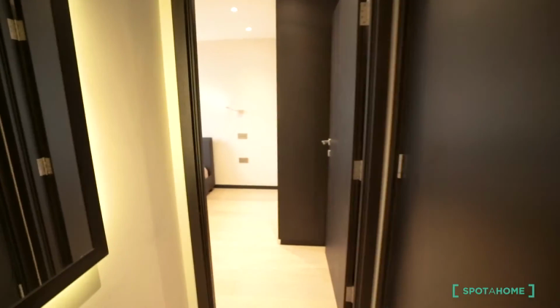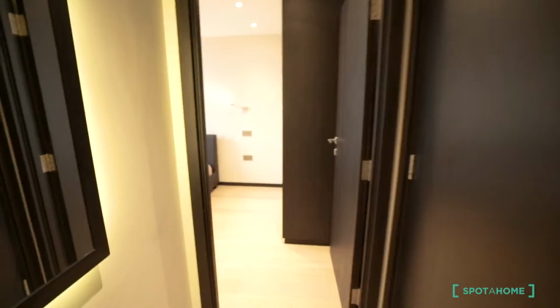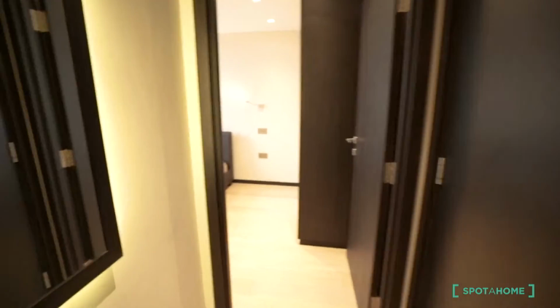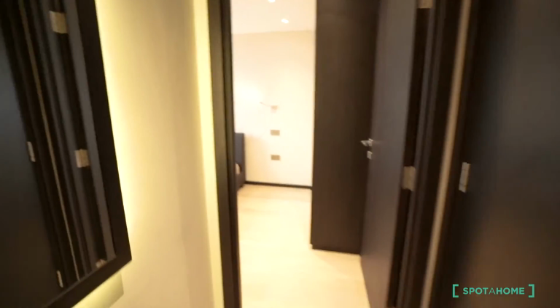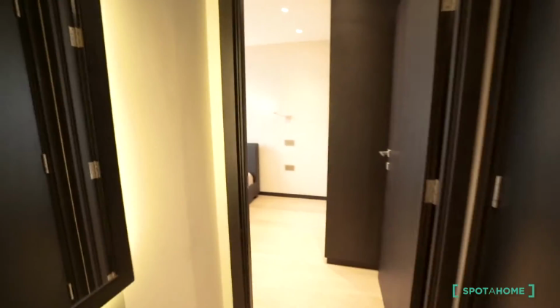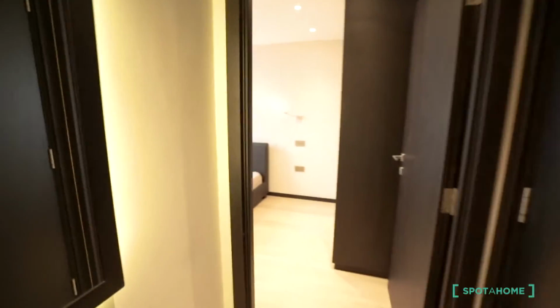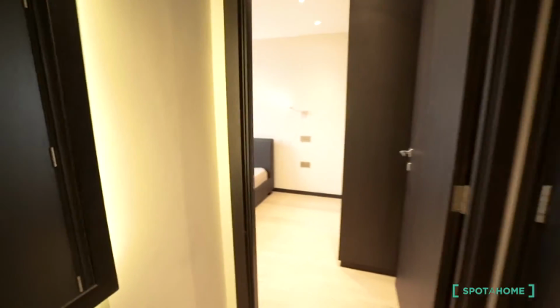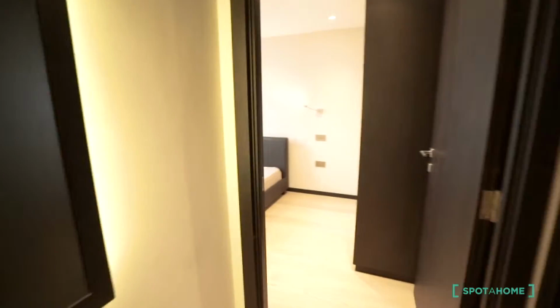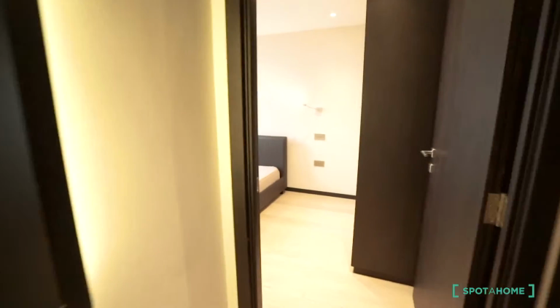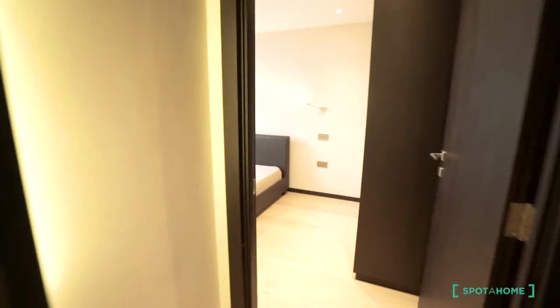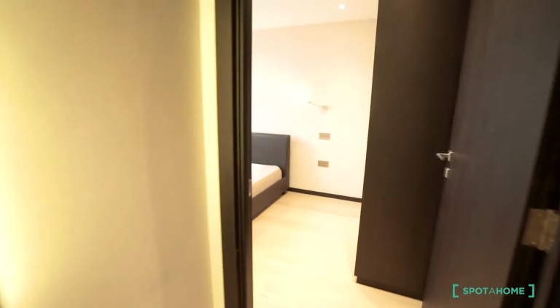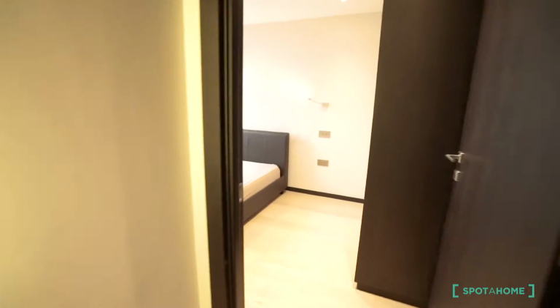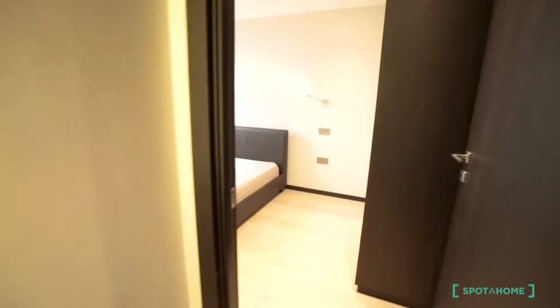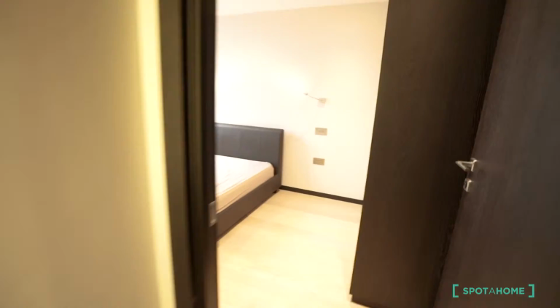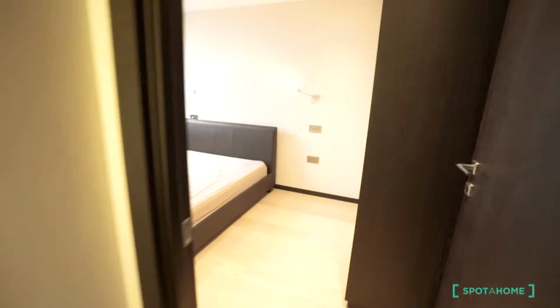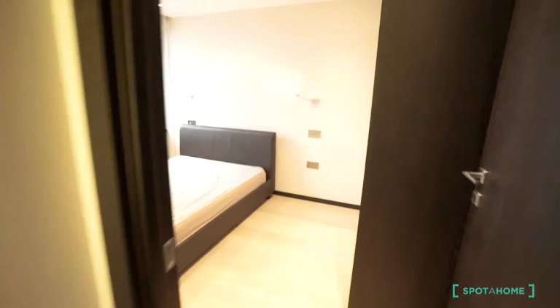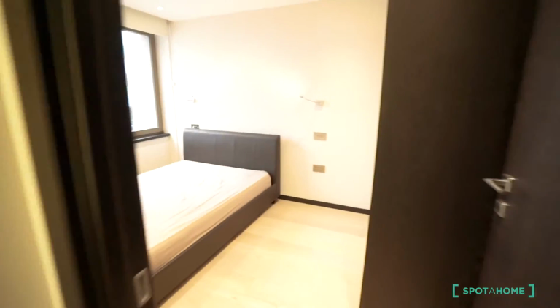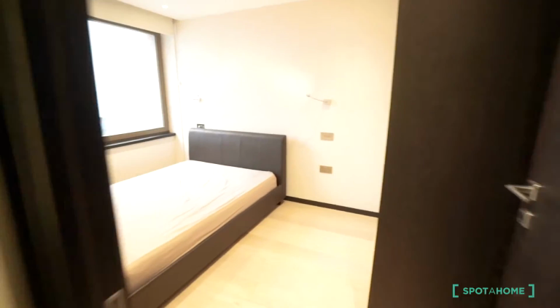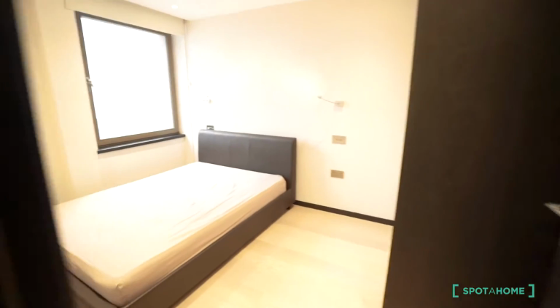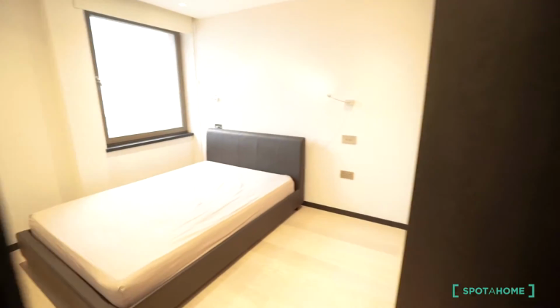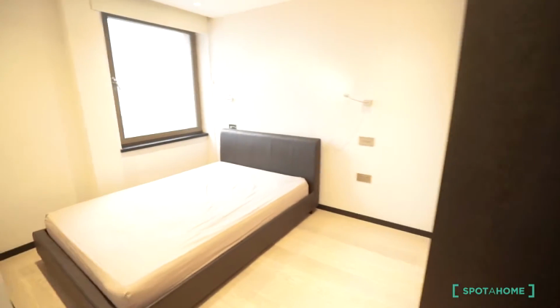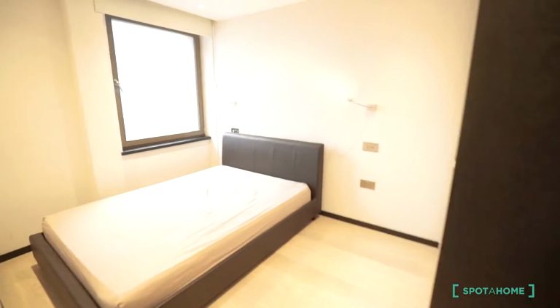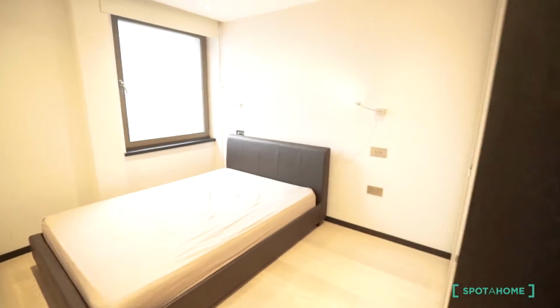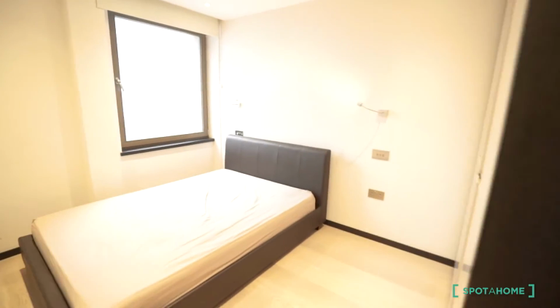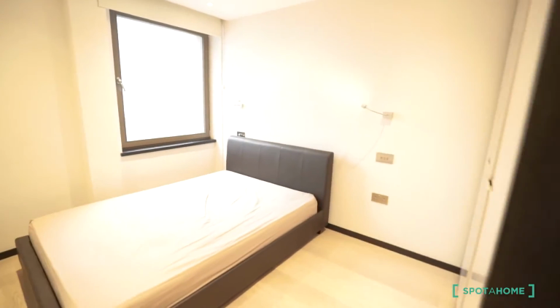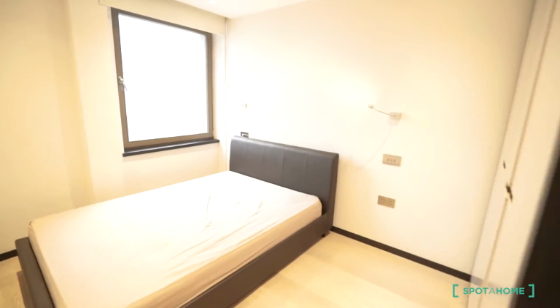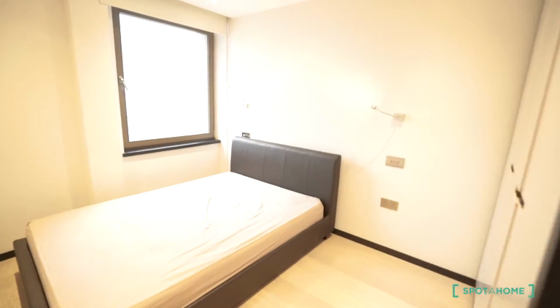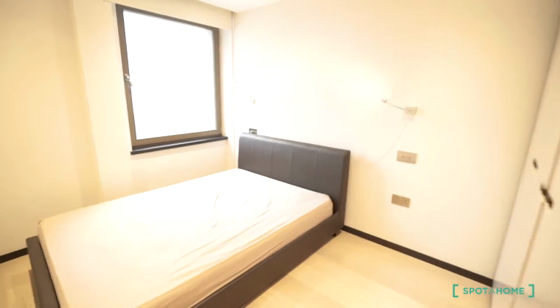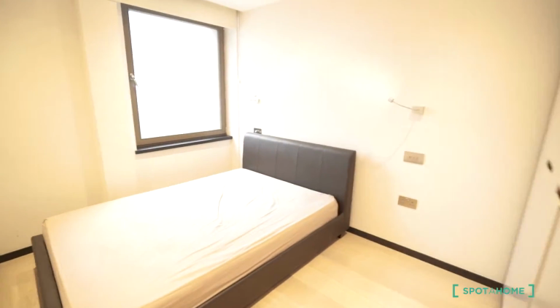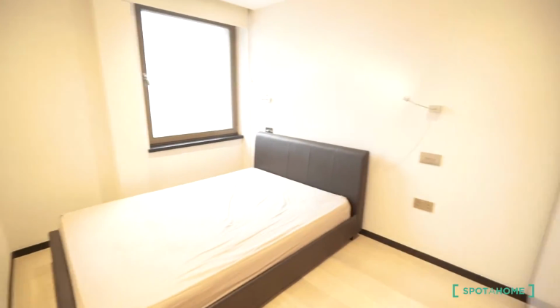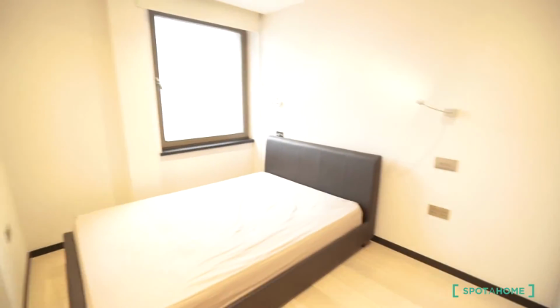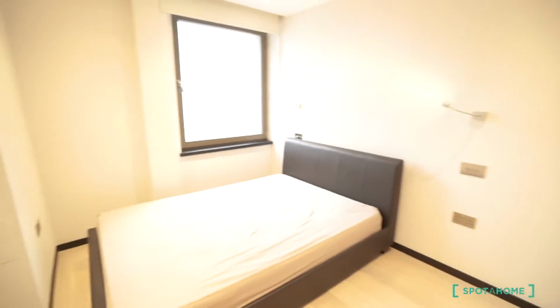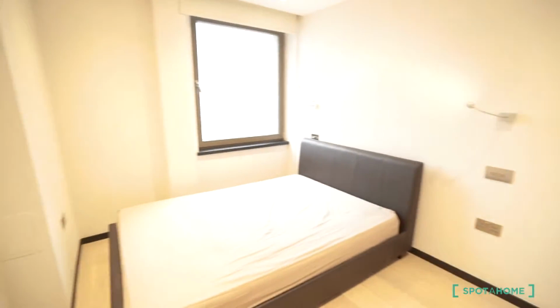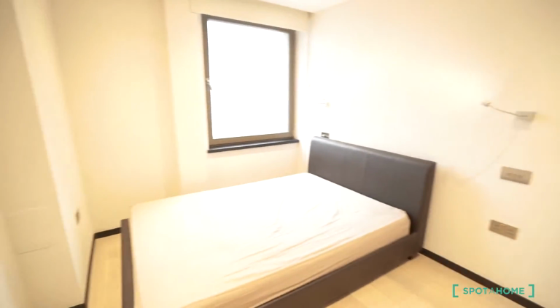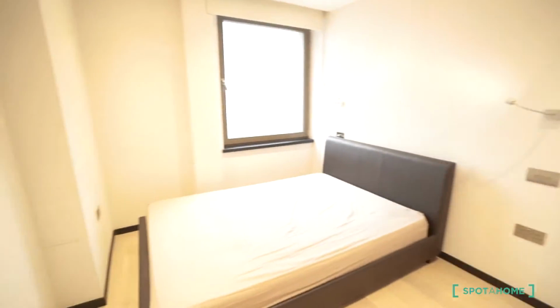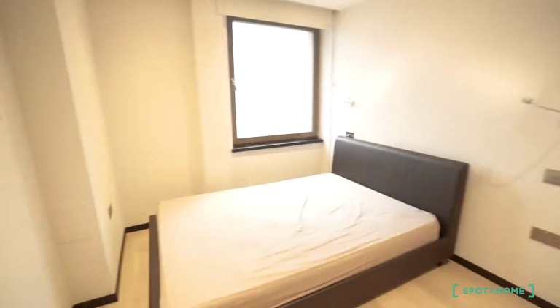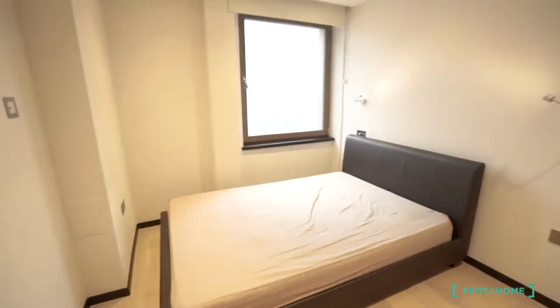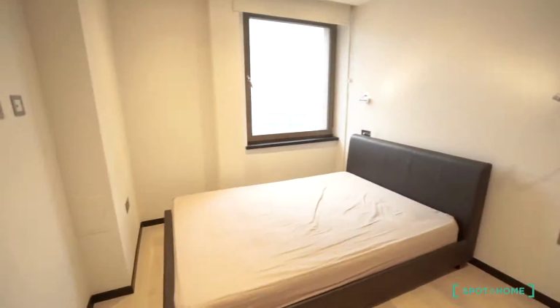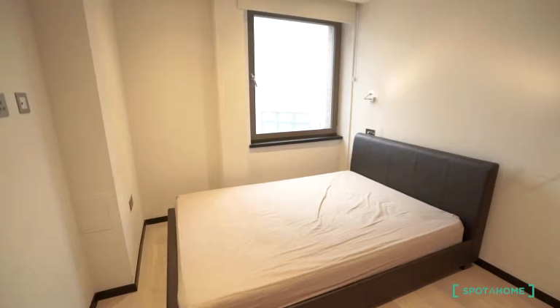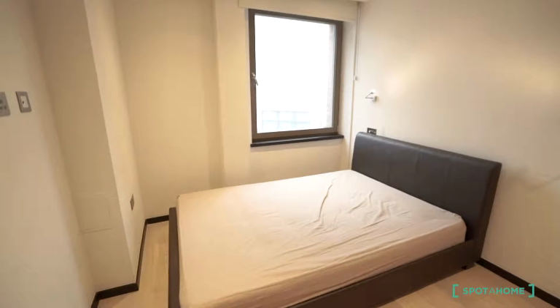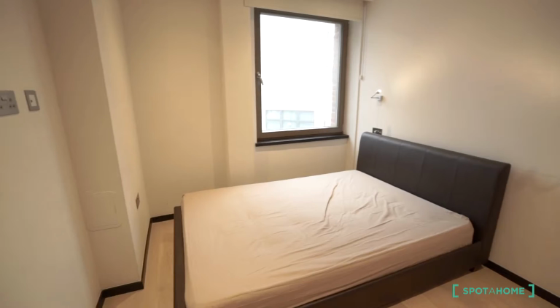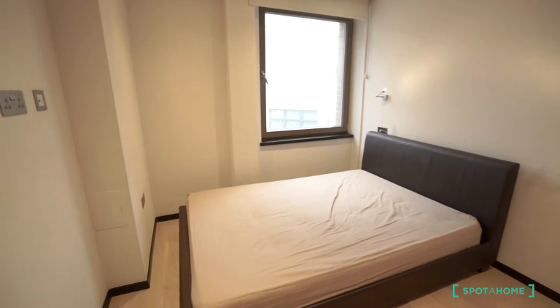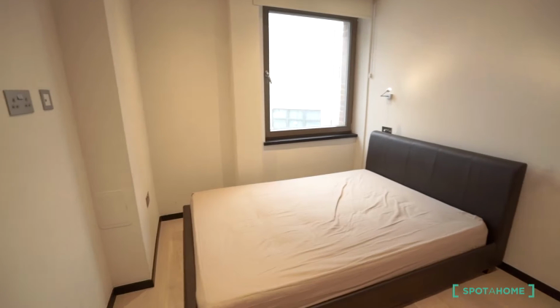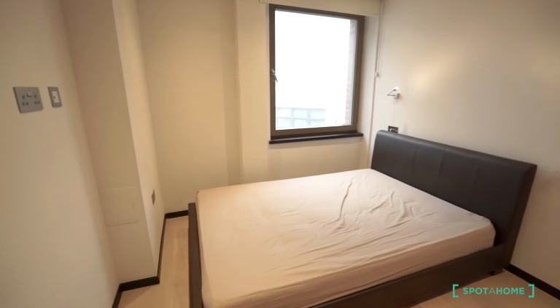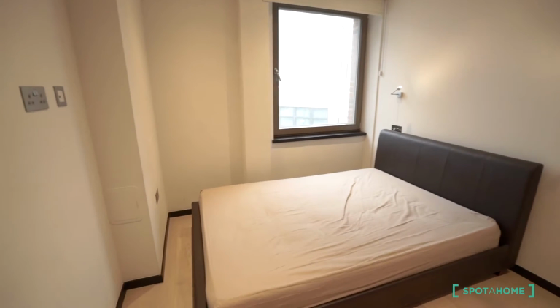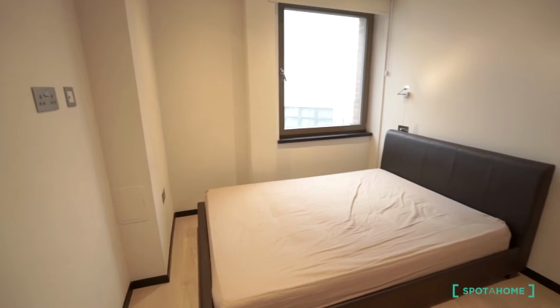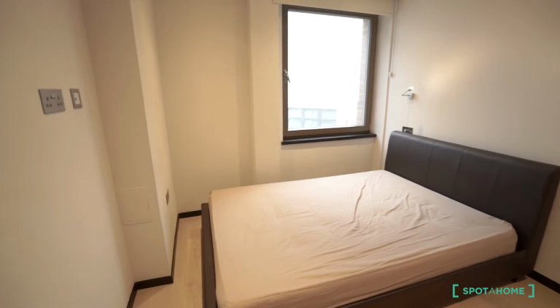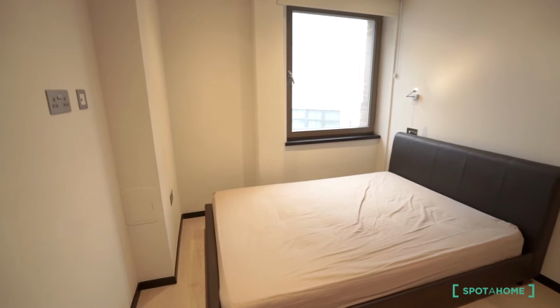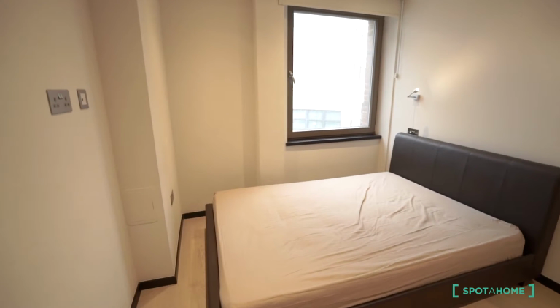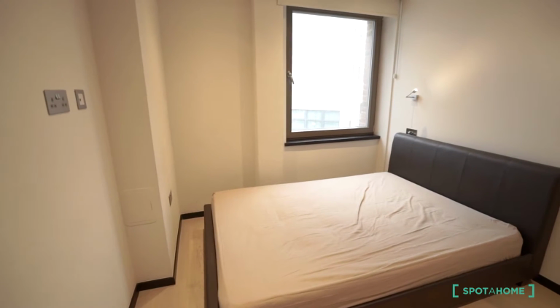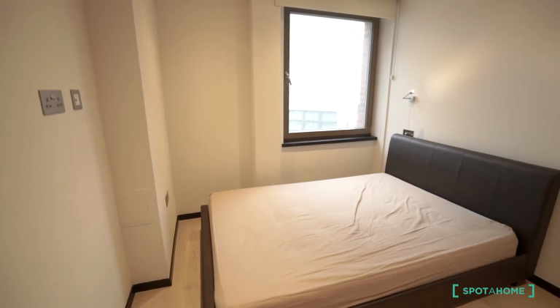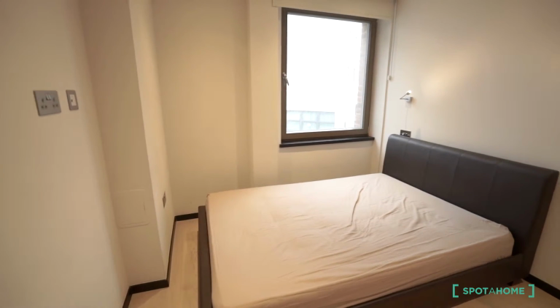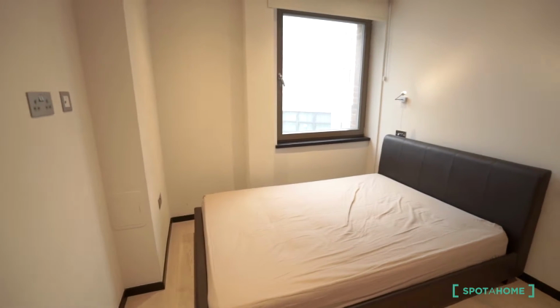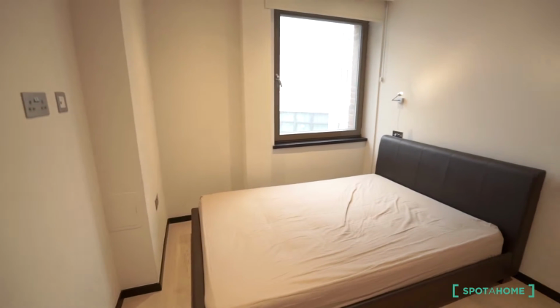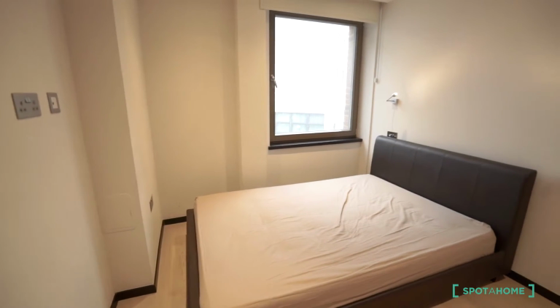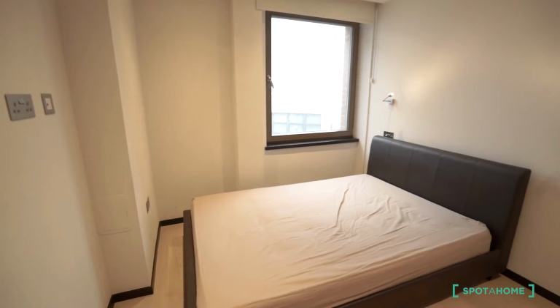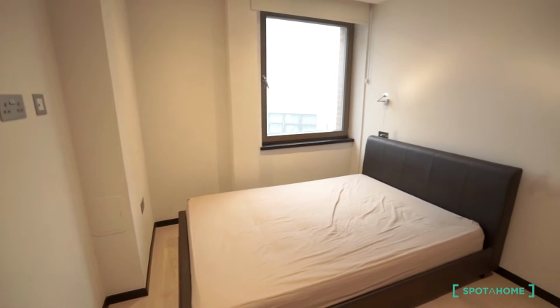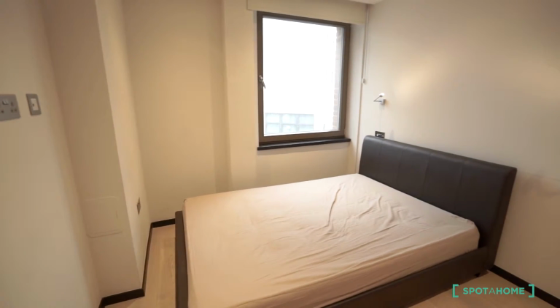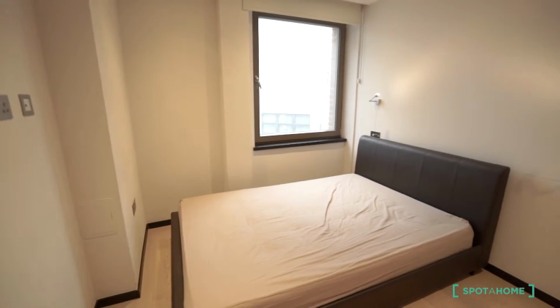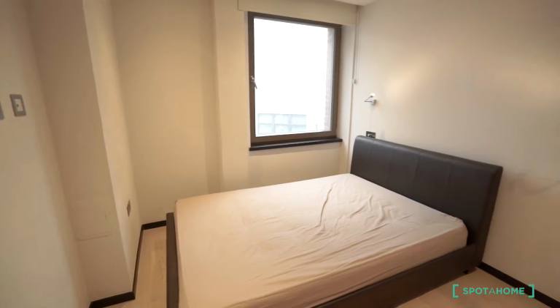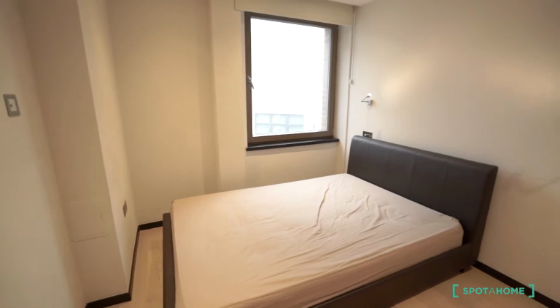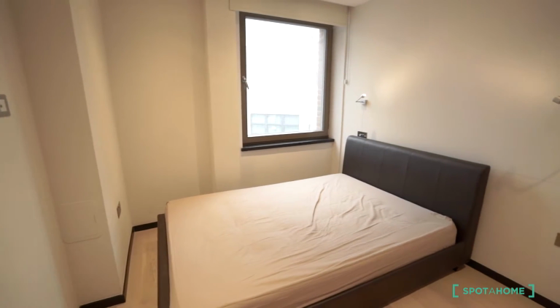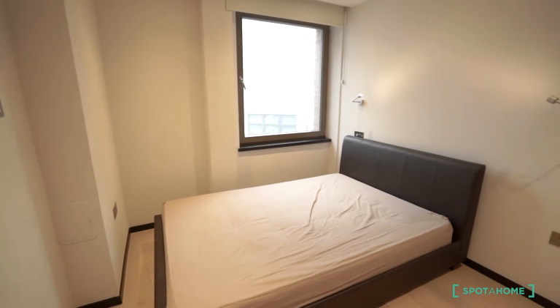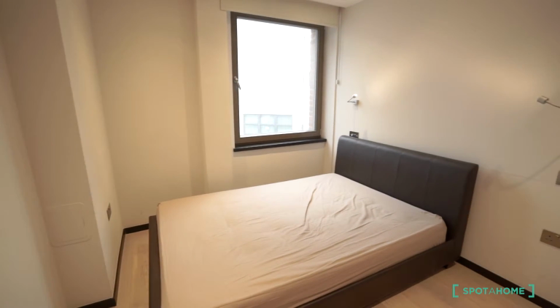This is the entrance of the flat. It's brand new, not more than five years old, this entire building.